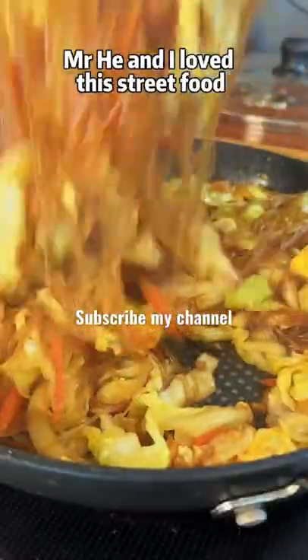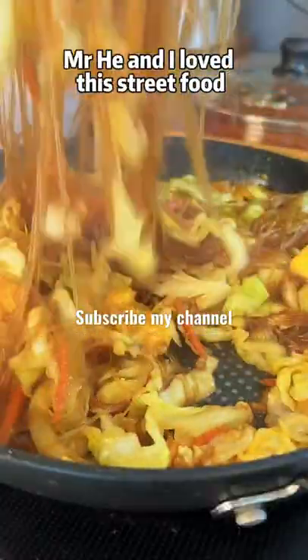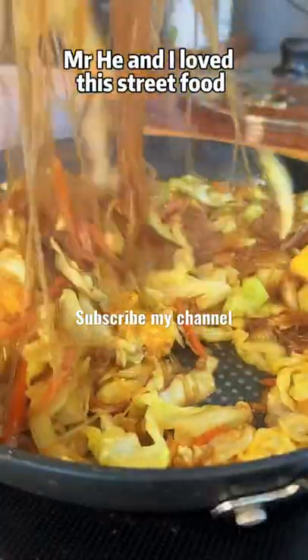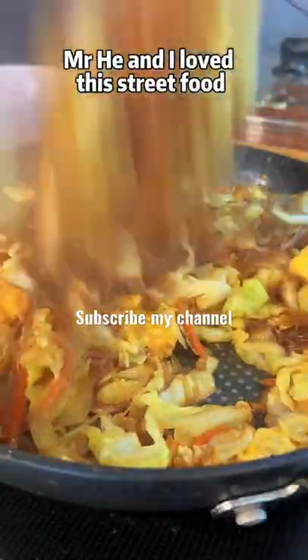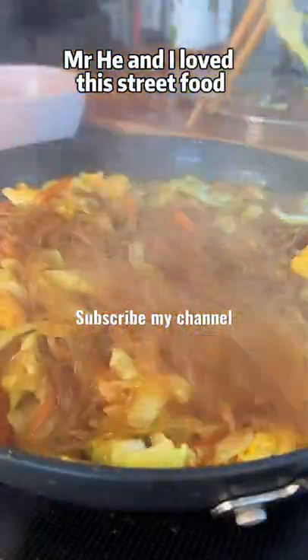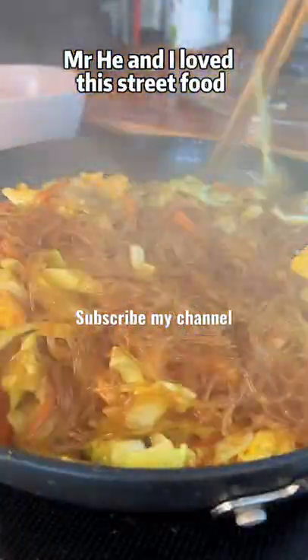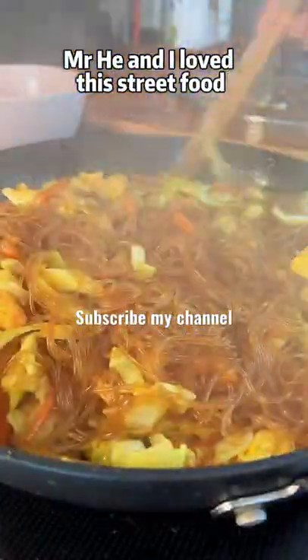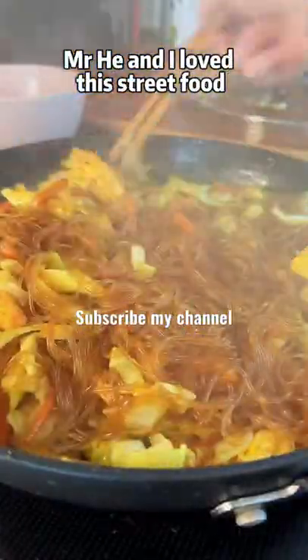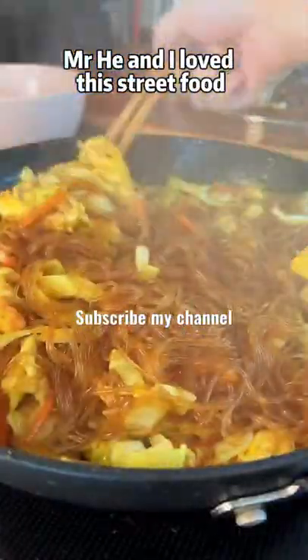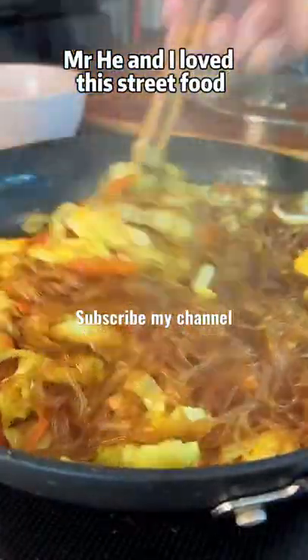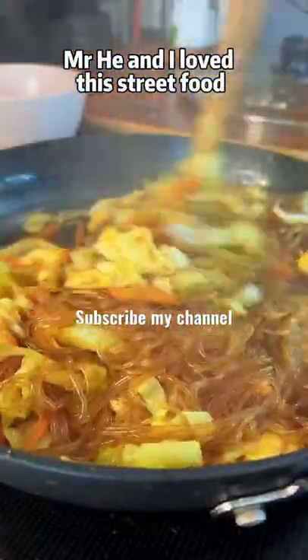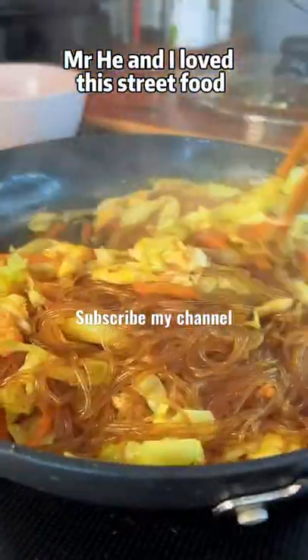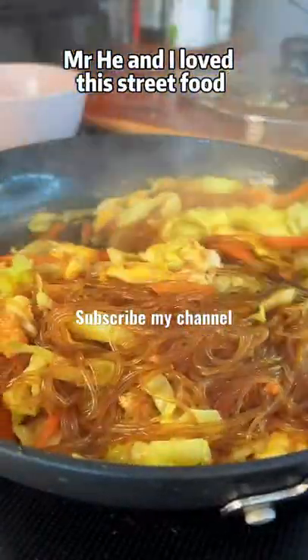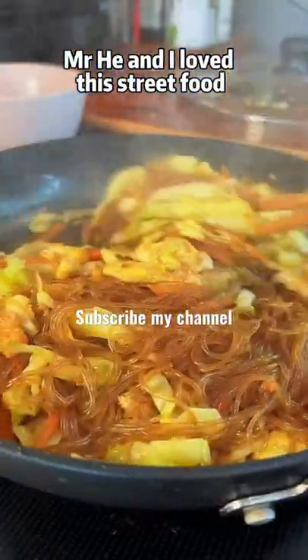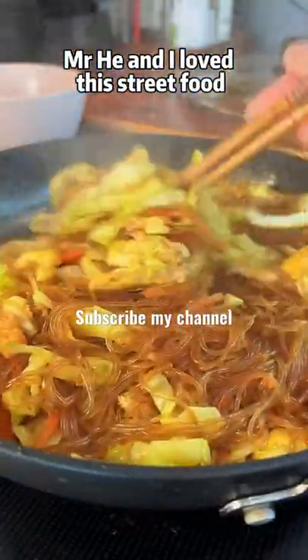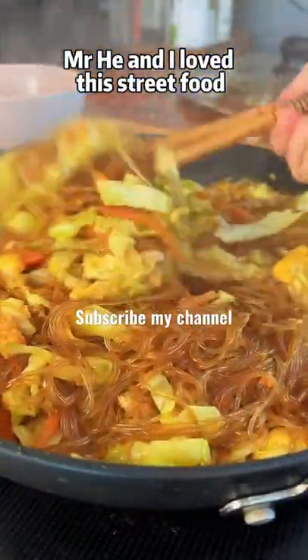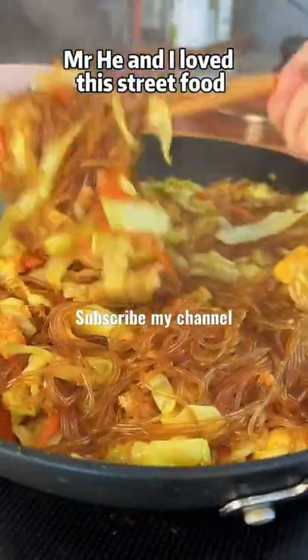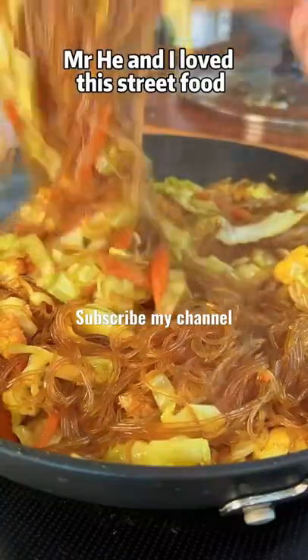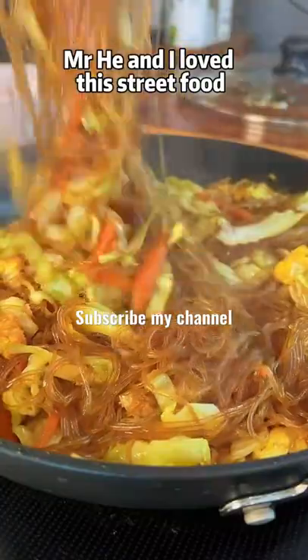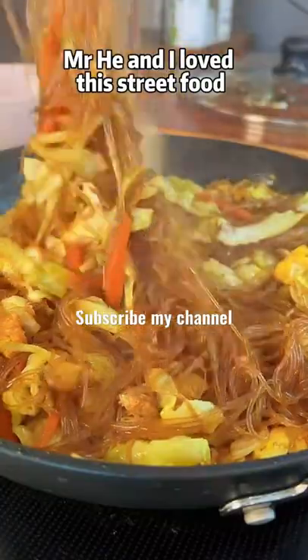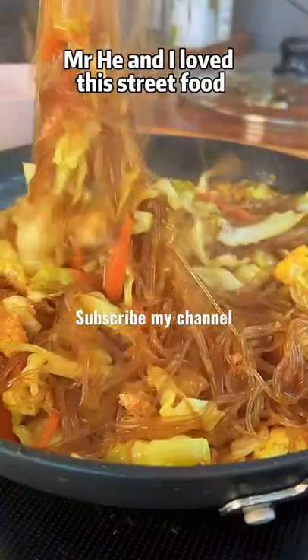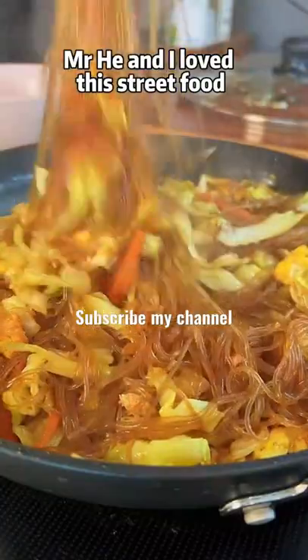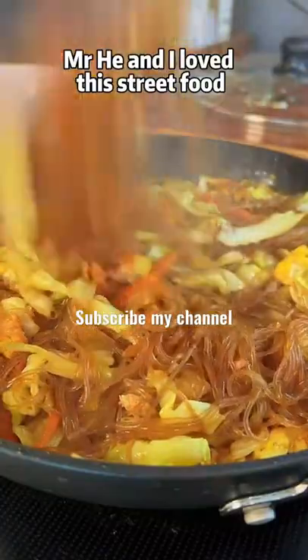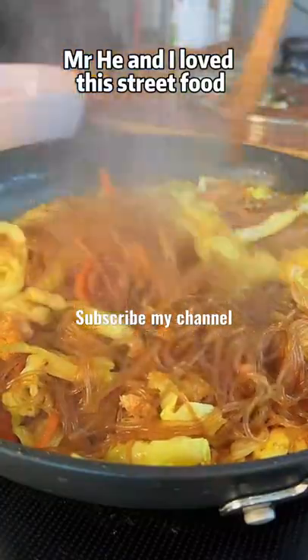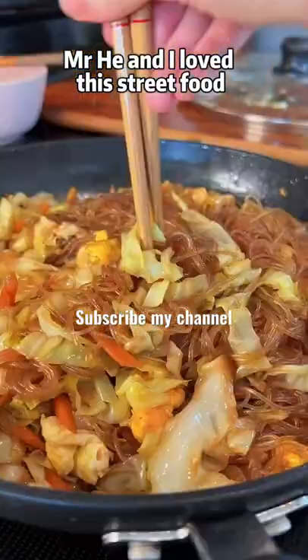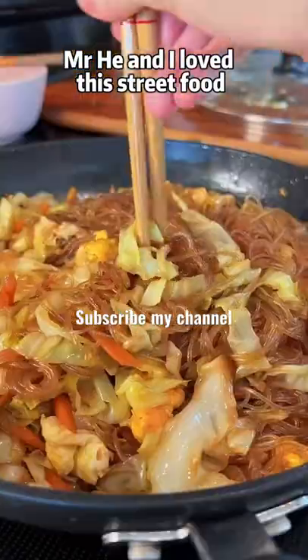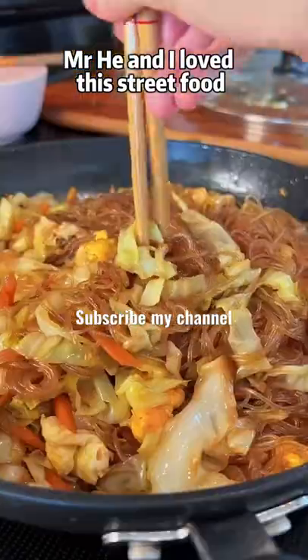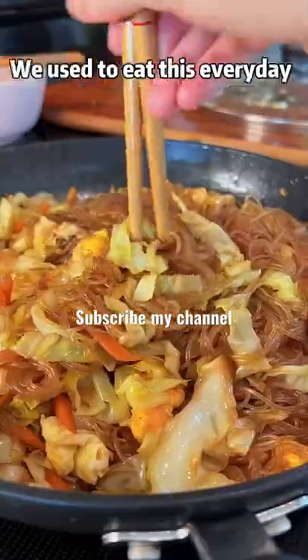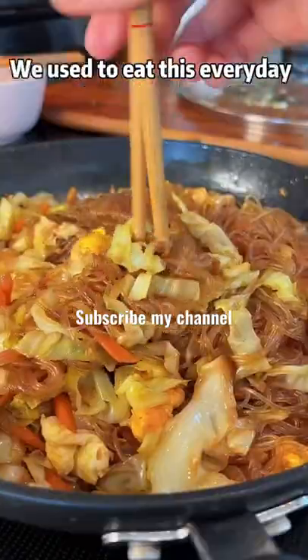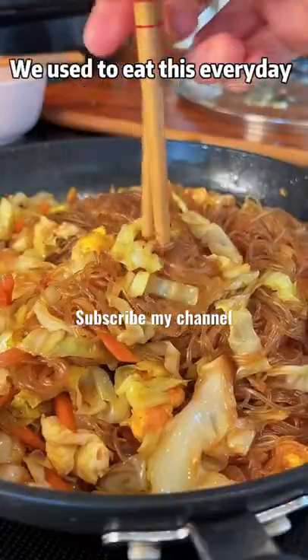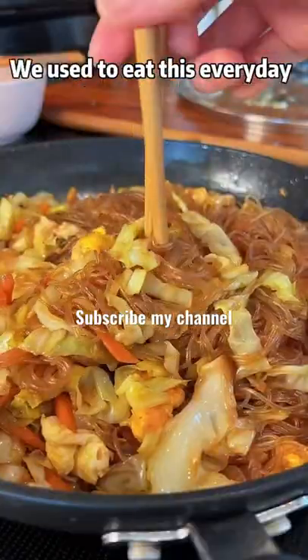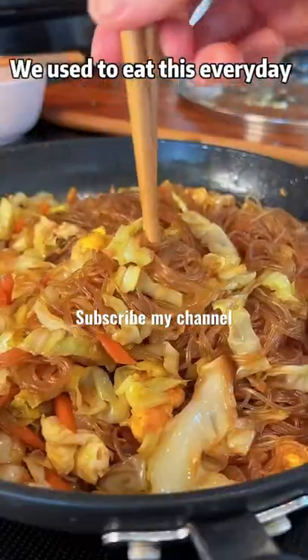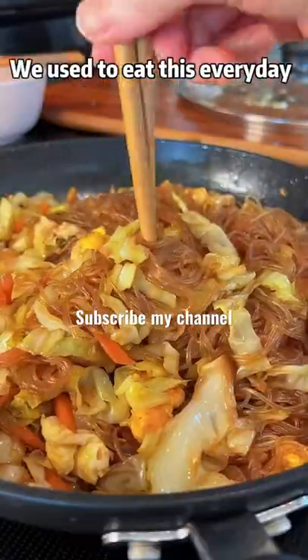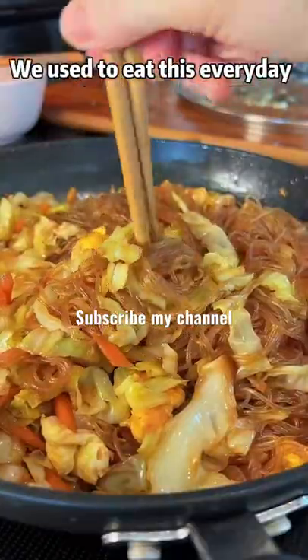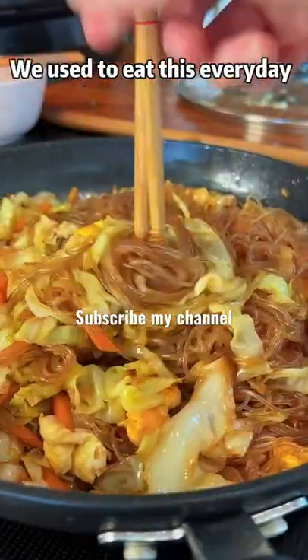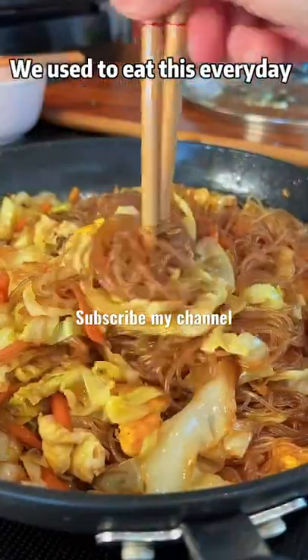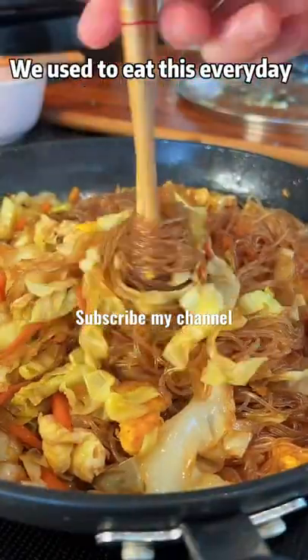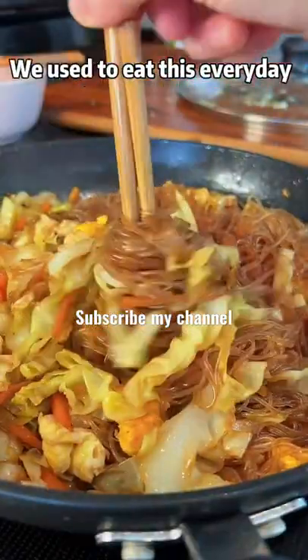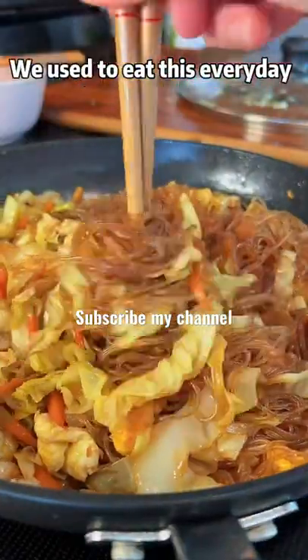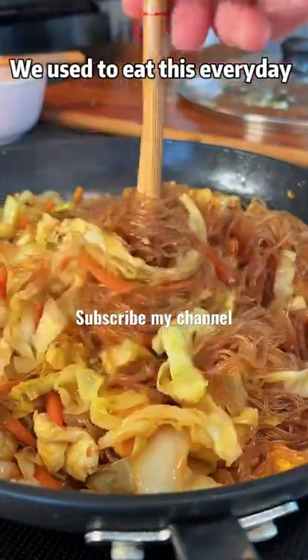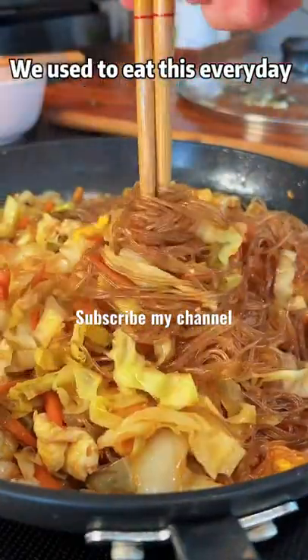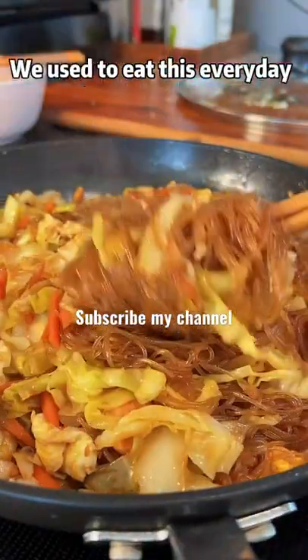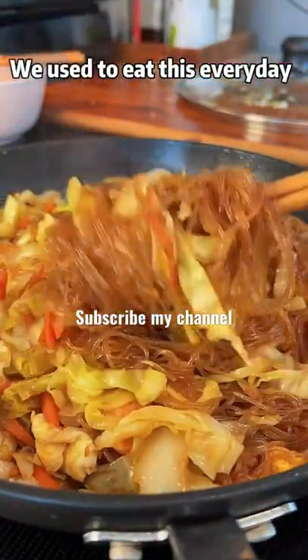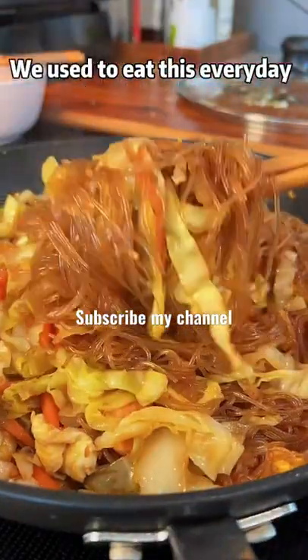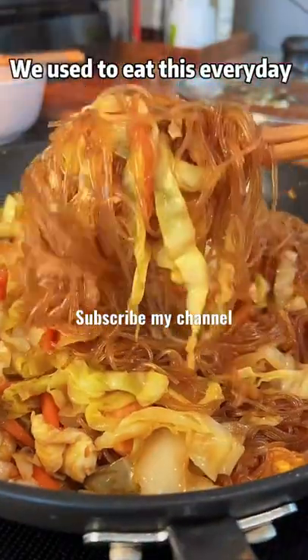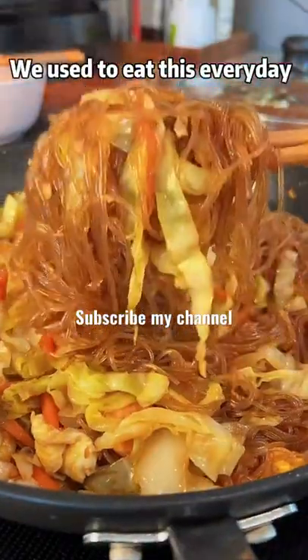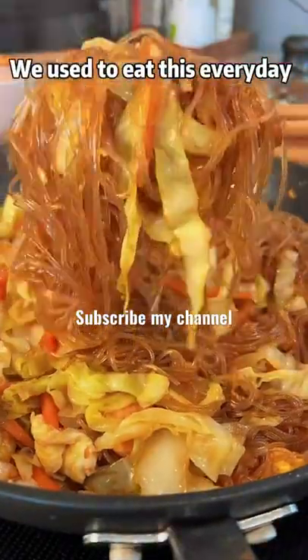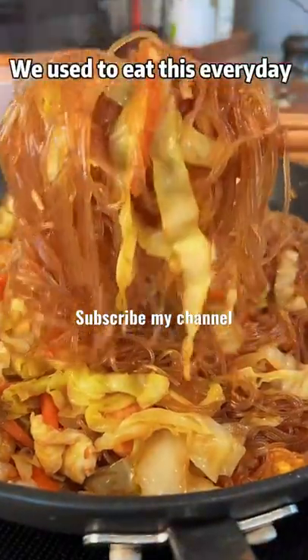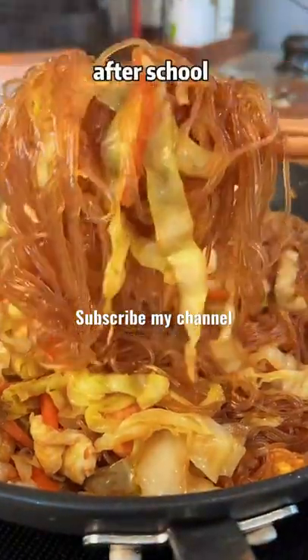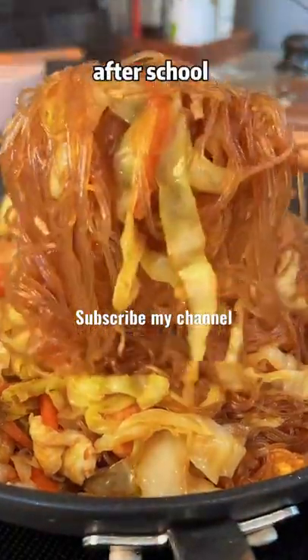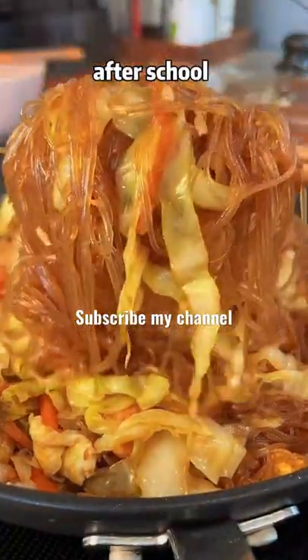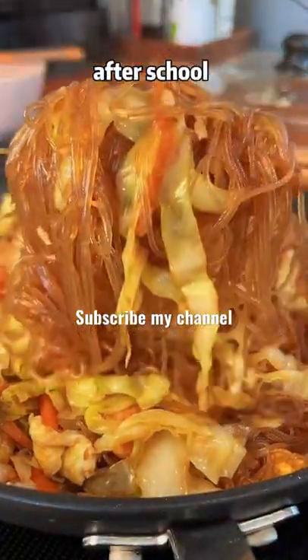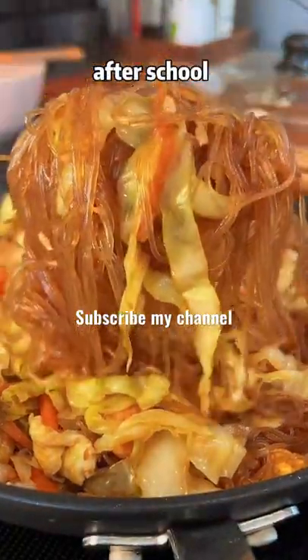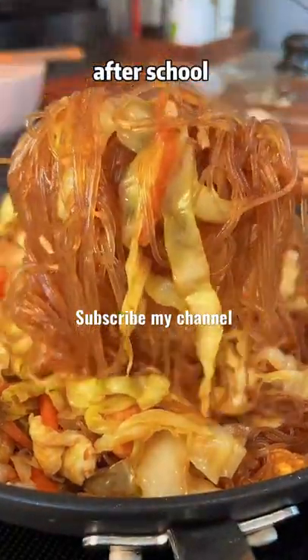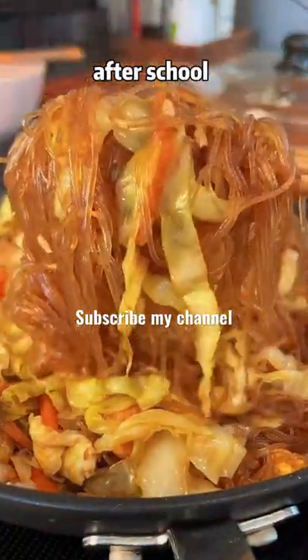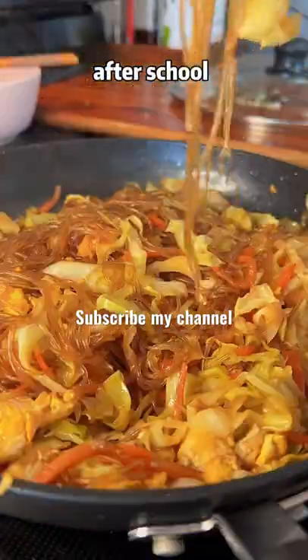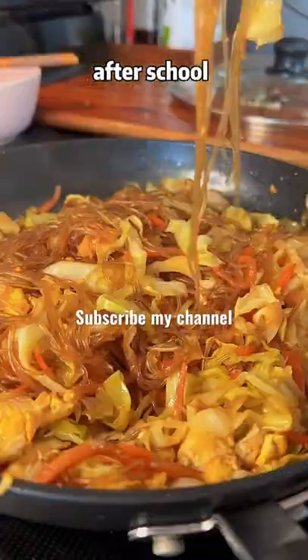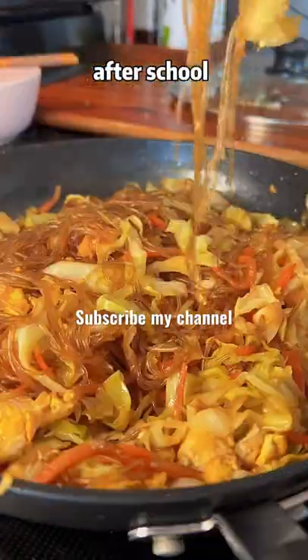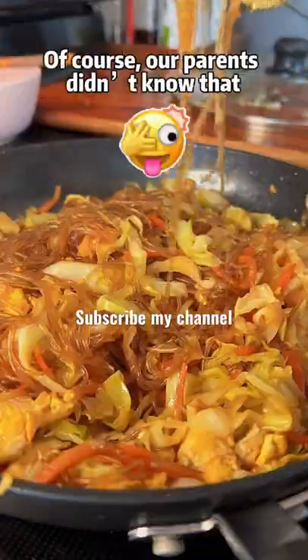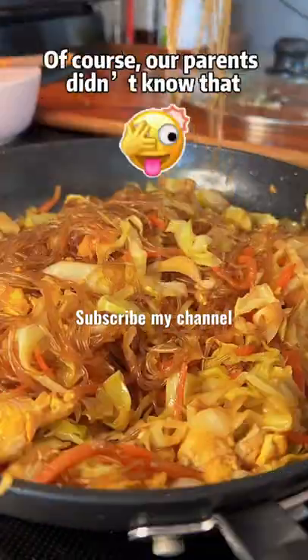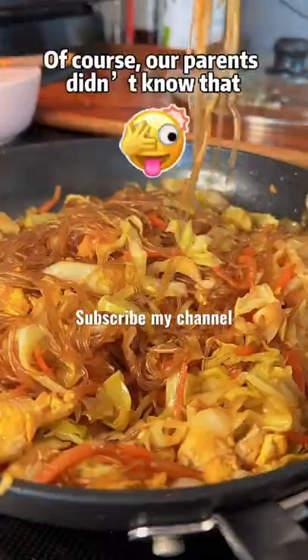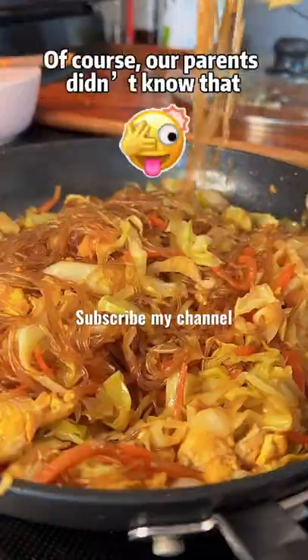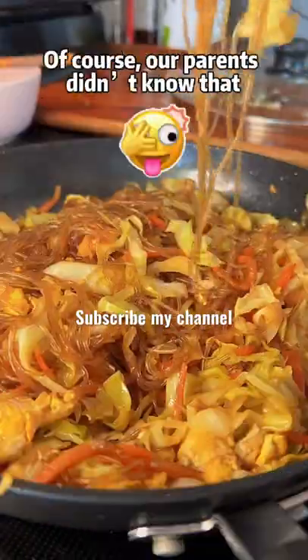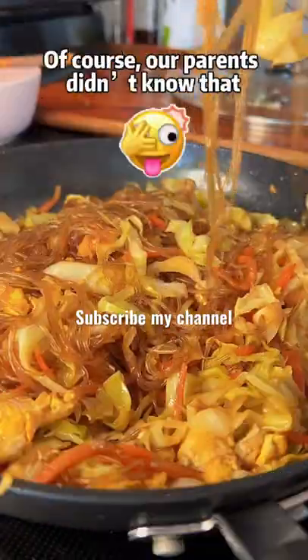Mr. He and I loved this street food. We used to eat this every day after school. Of course.